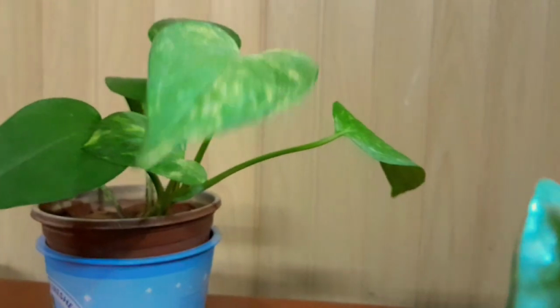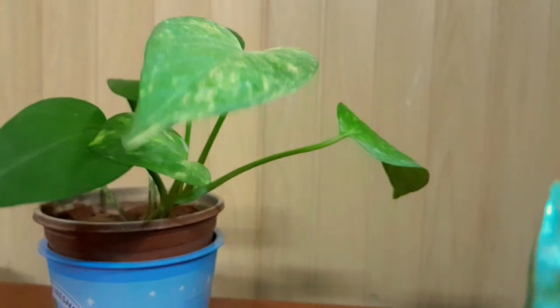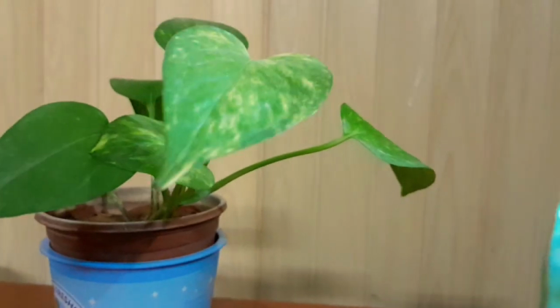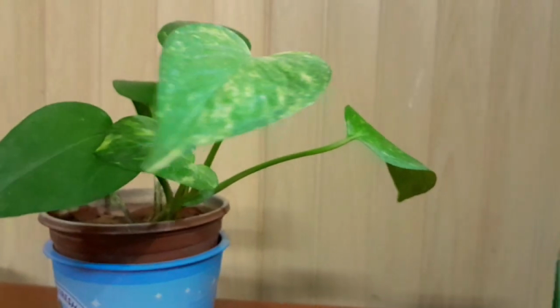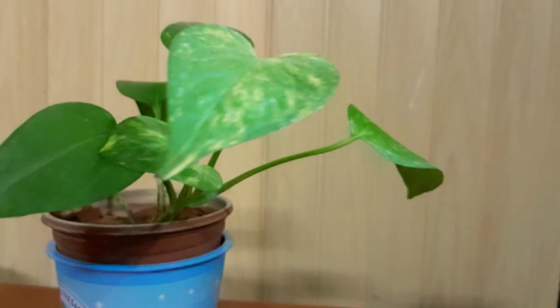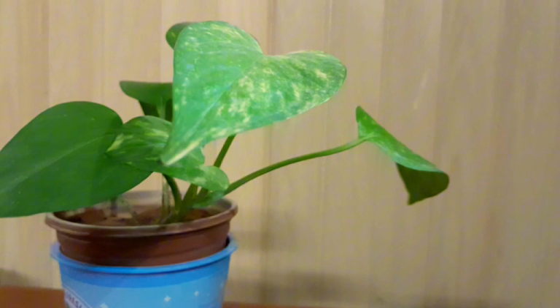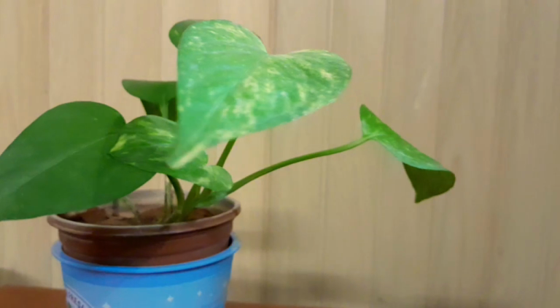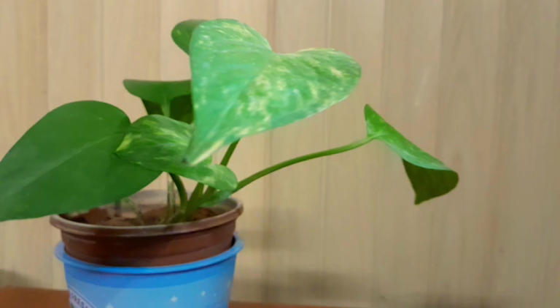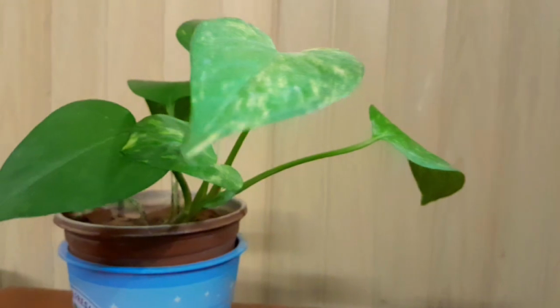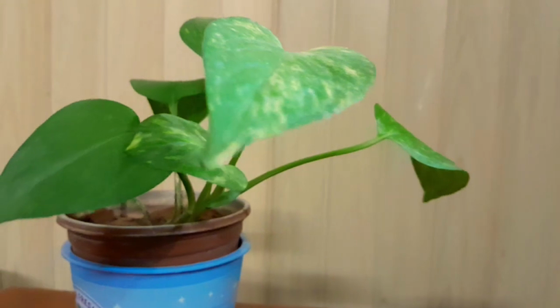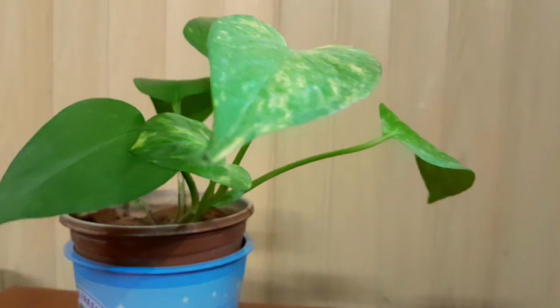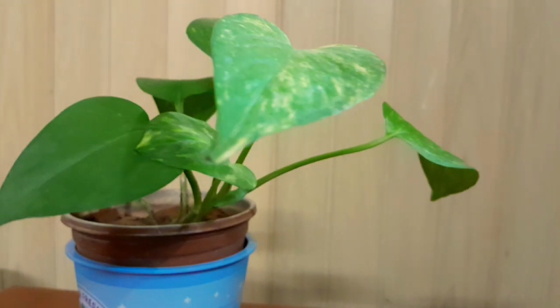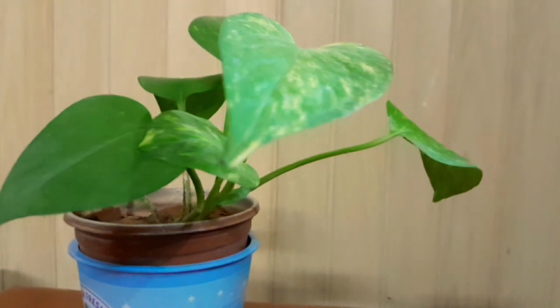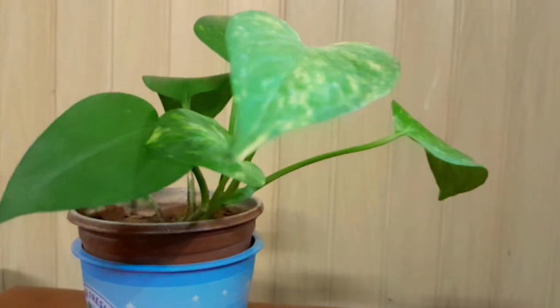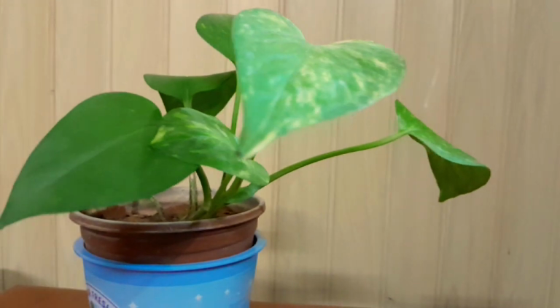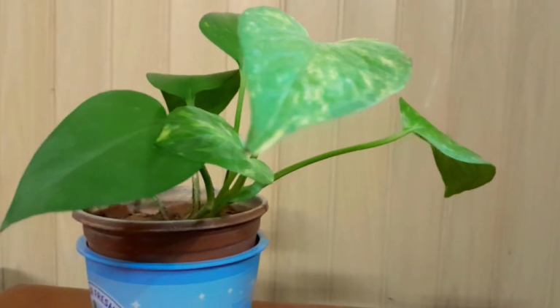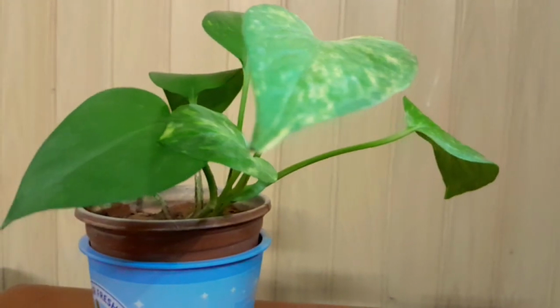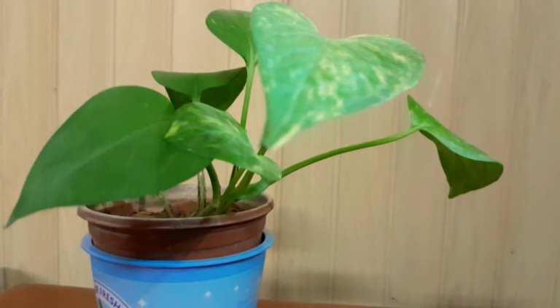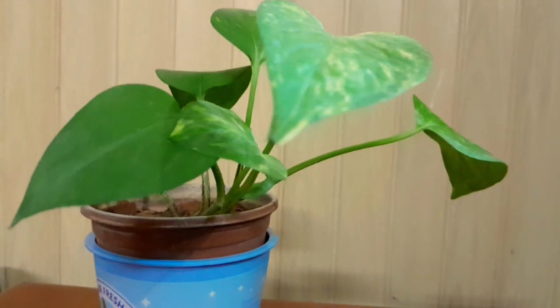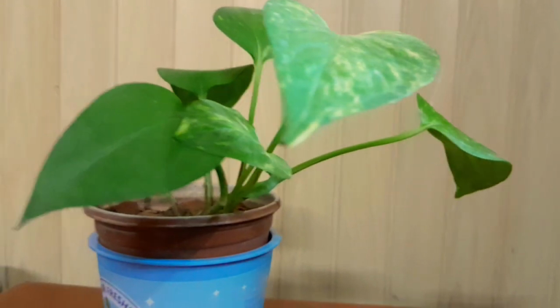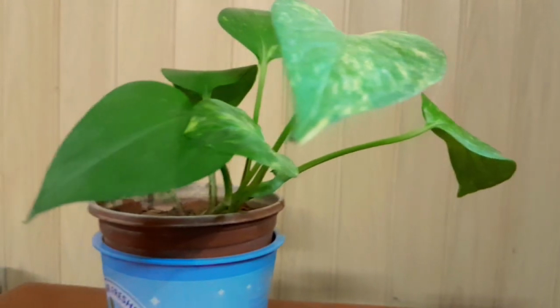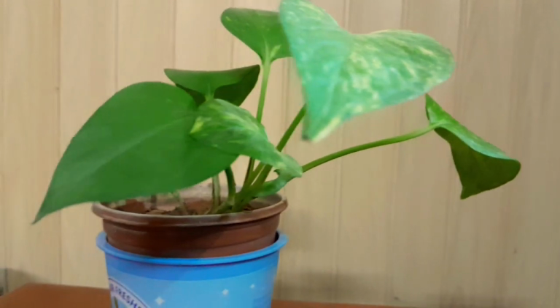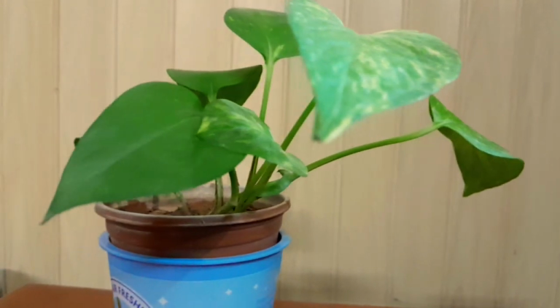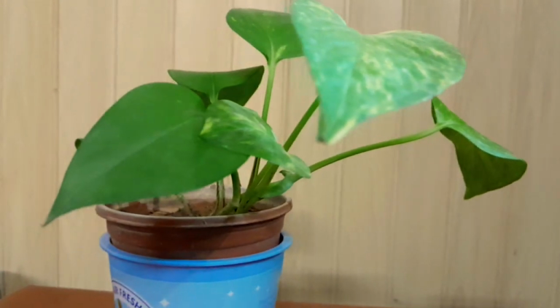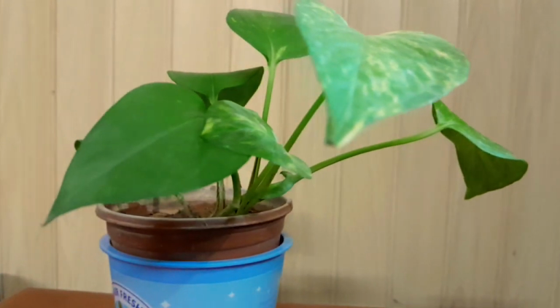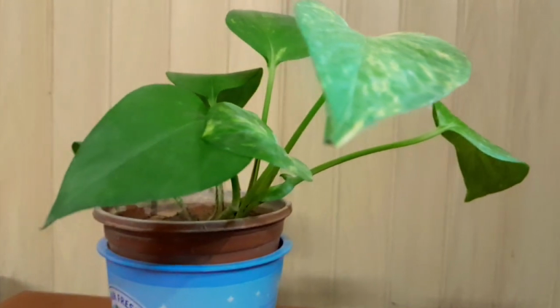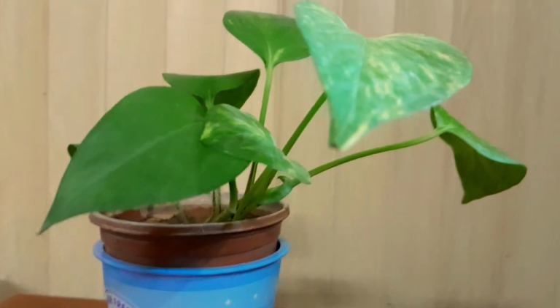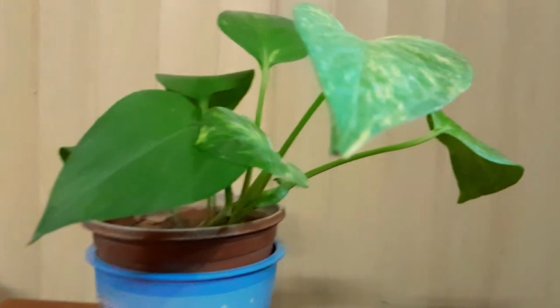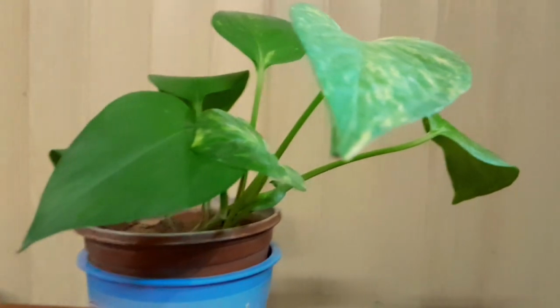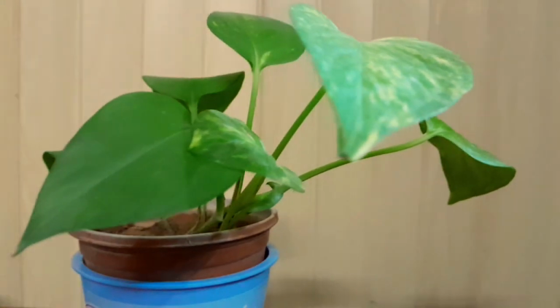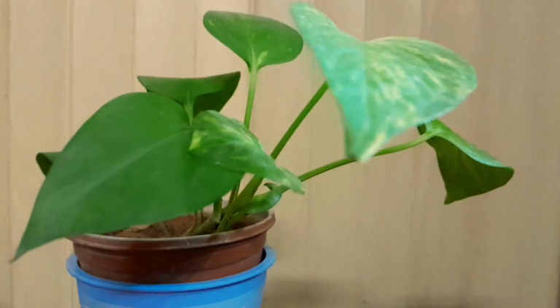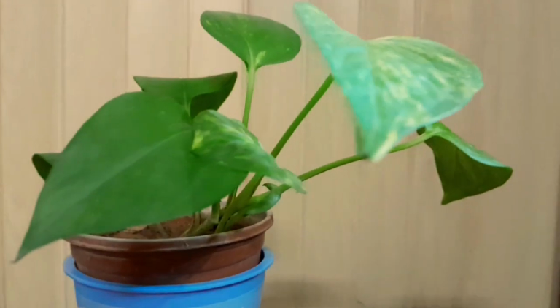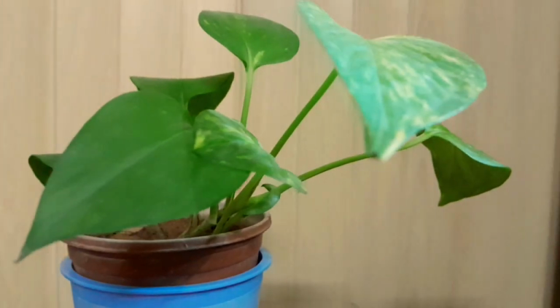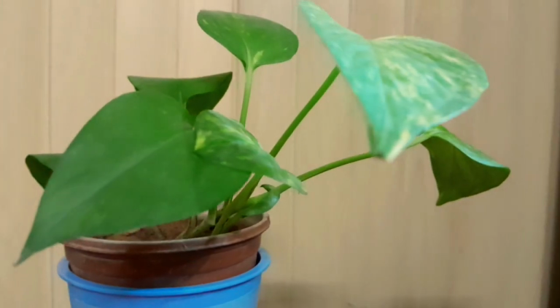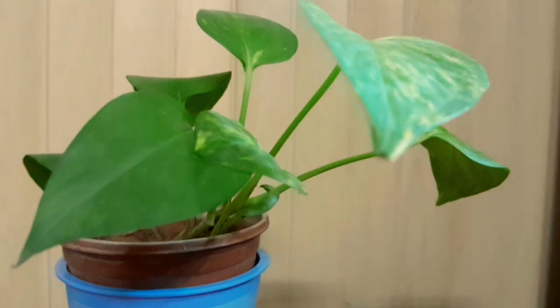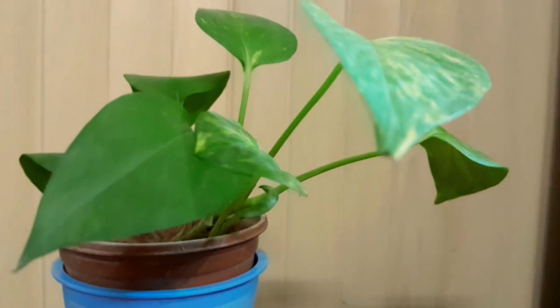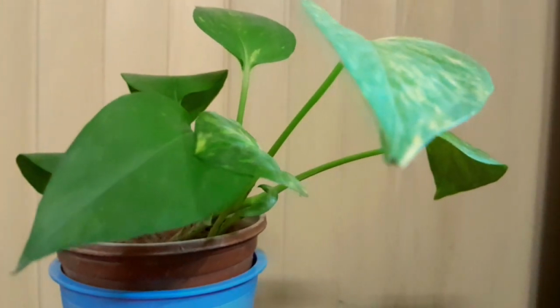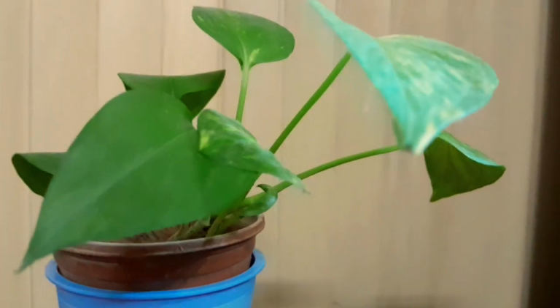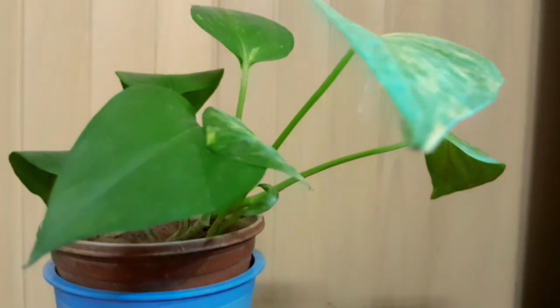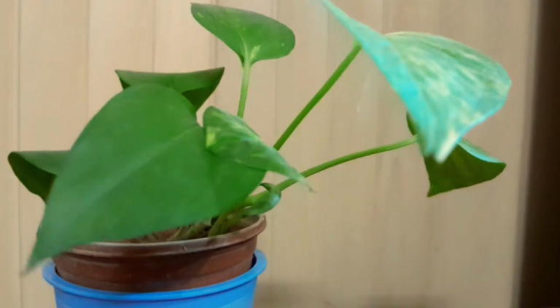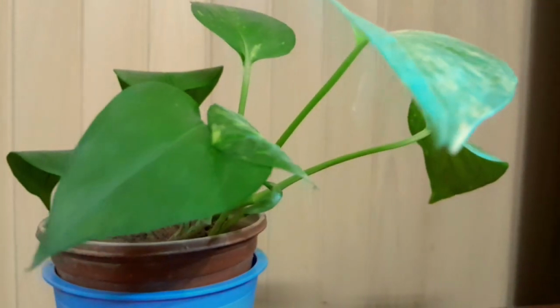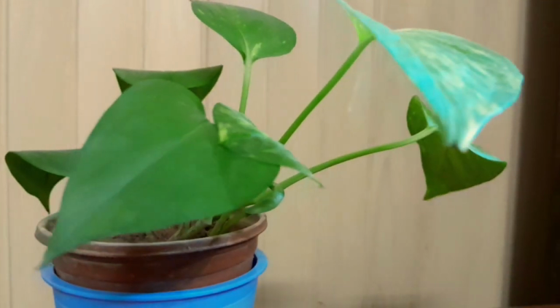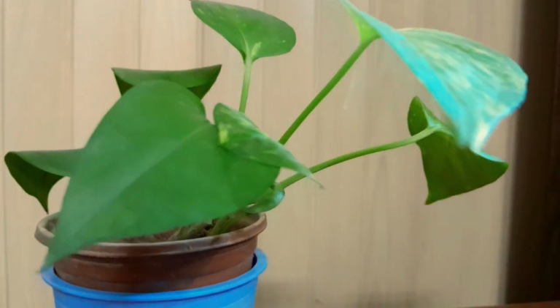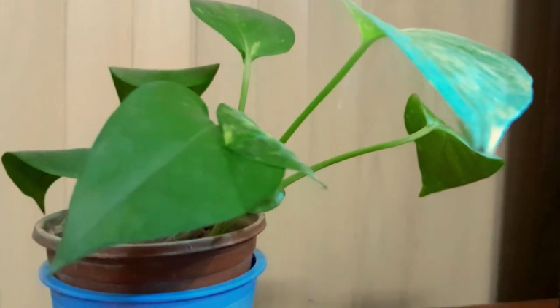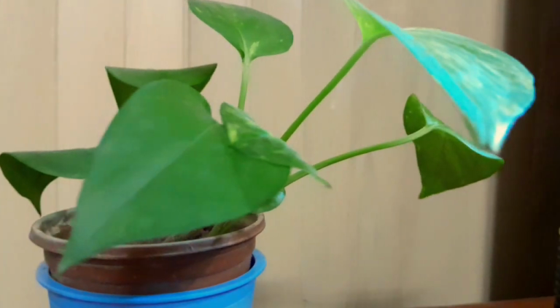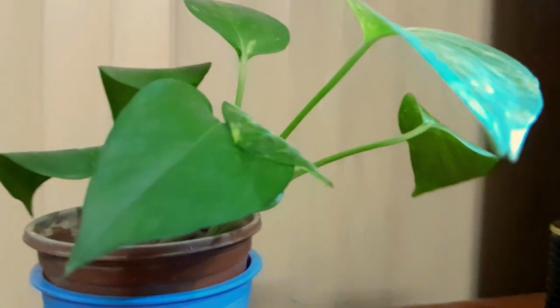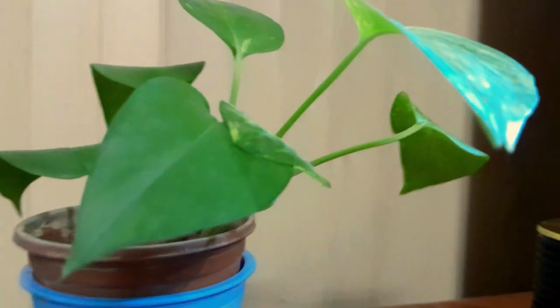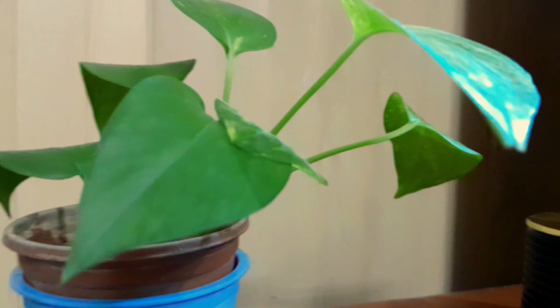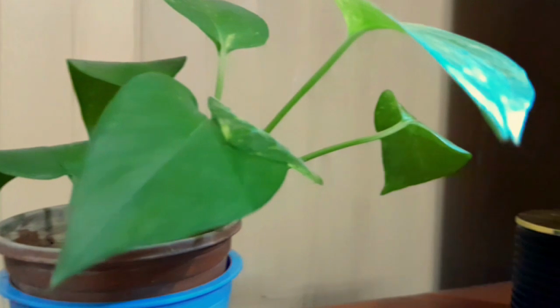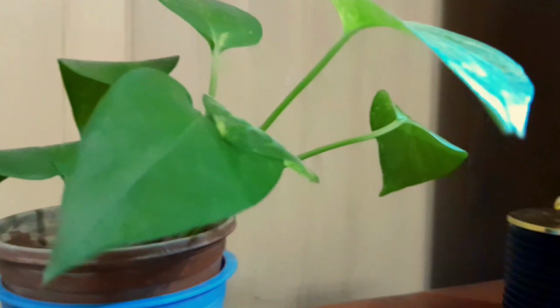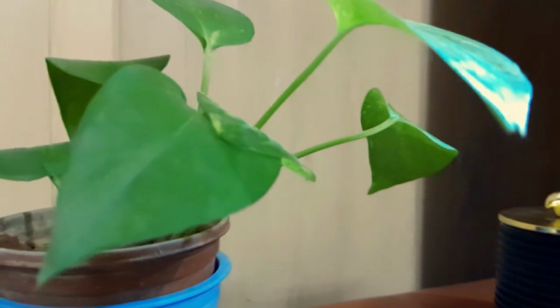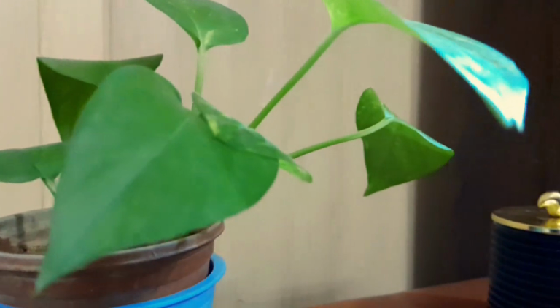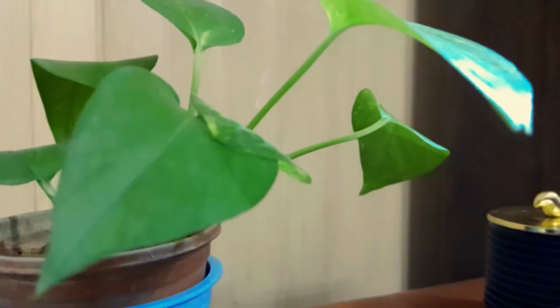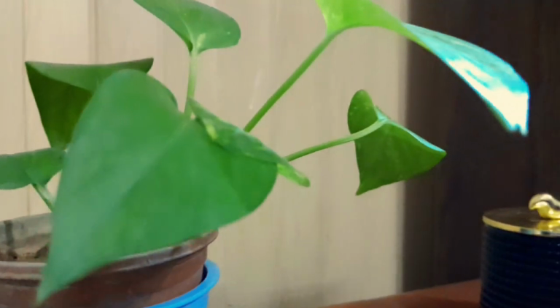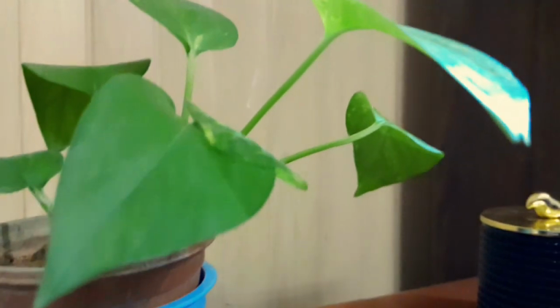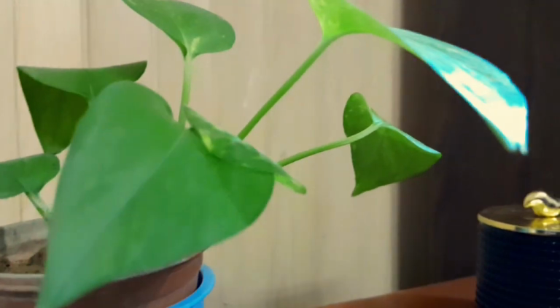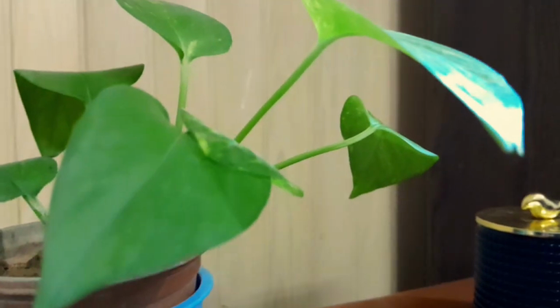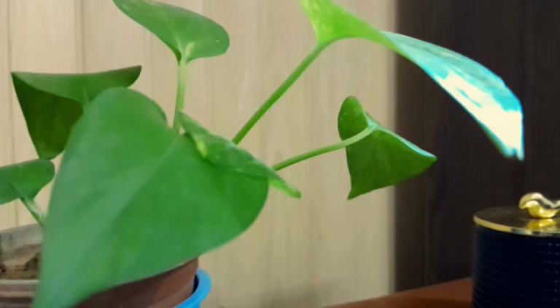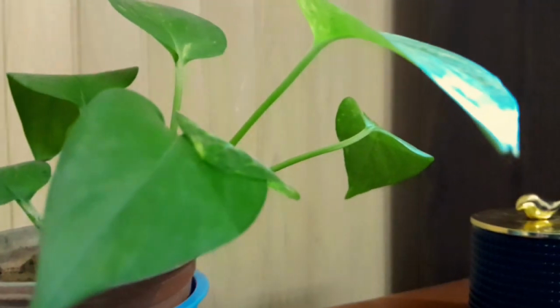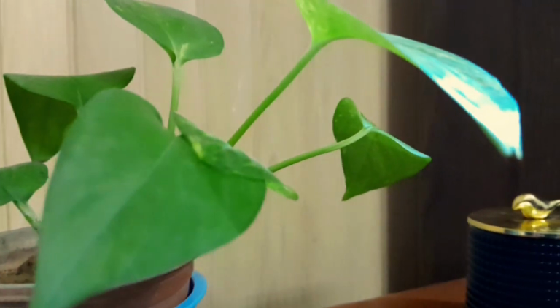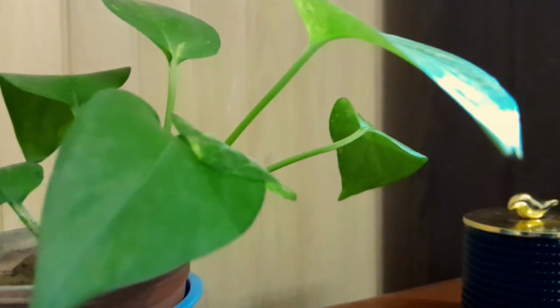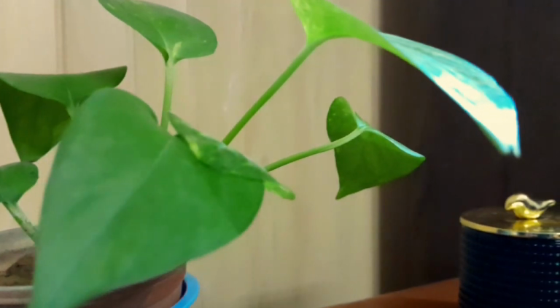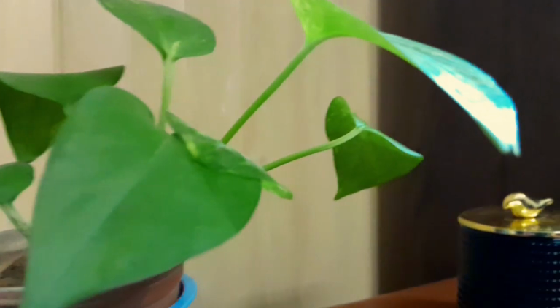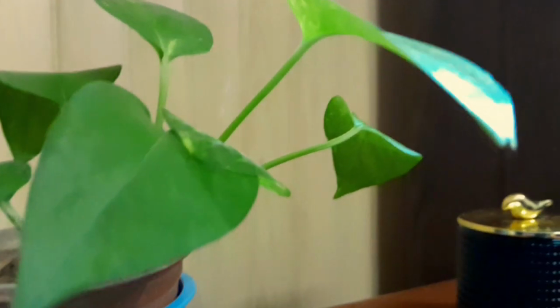When it comes to watering, water your golden pothos thoroughly and let the top soil dry until next watering.